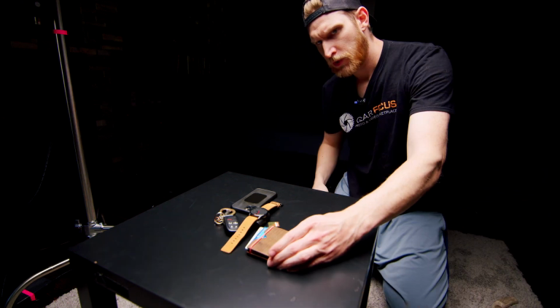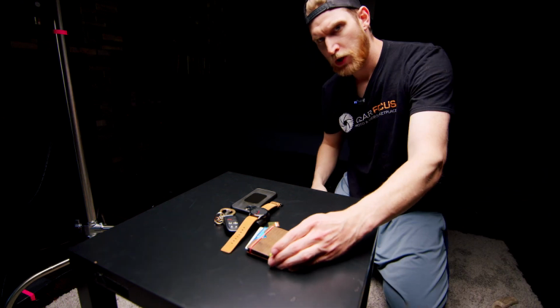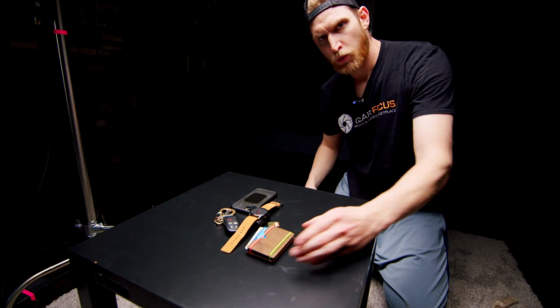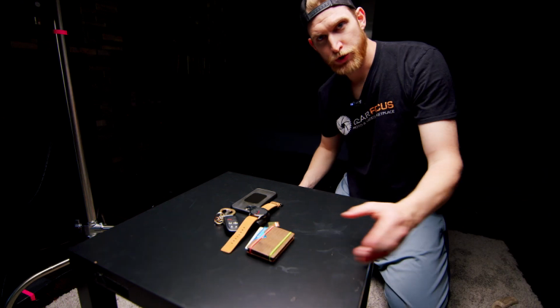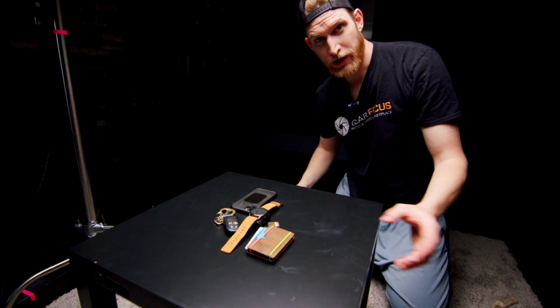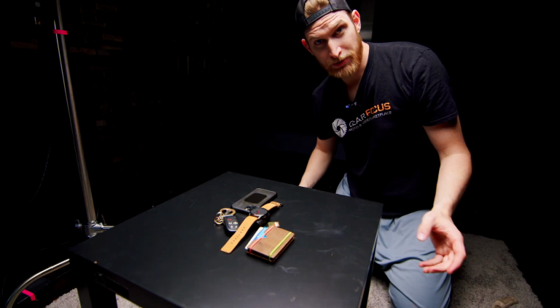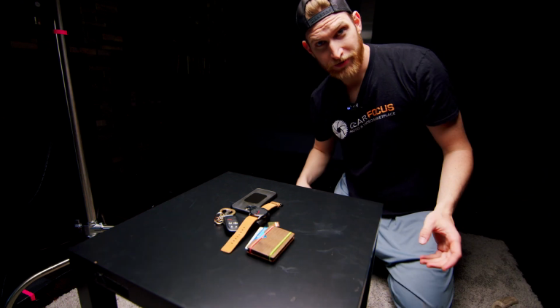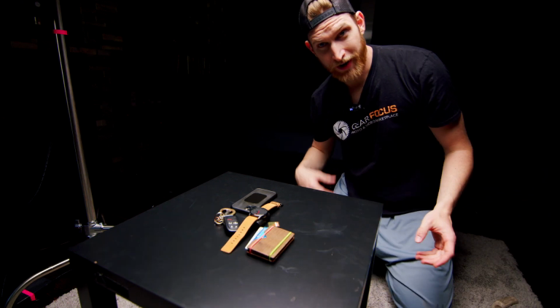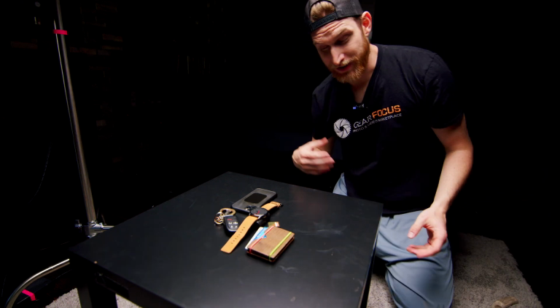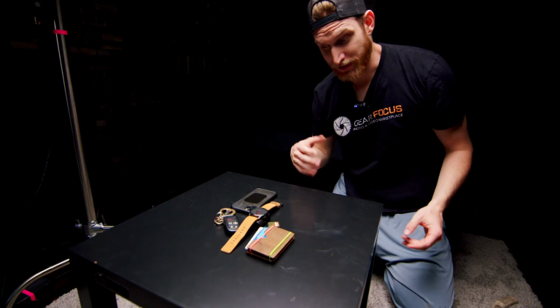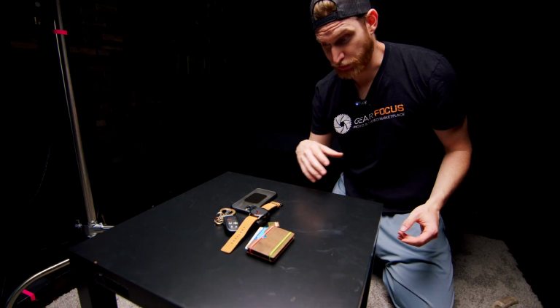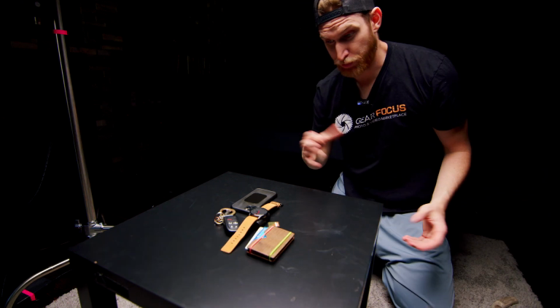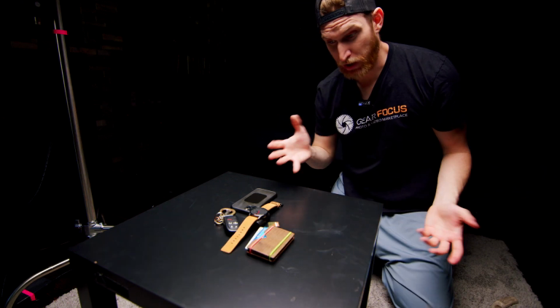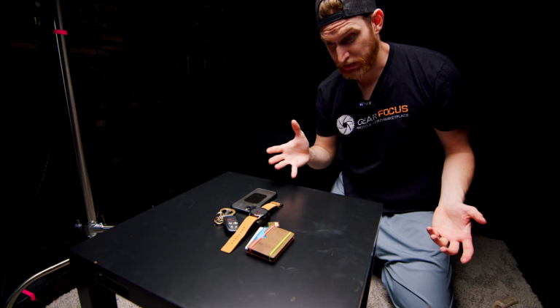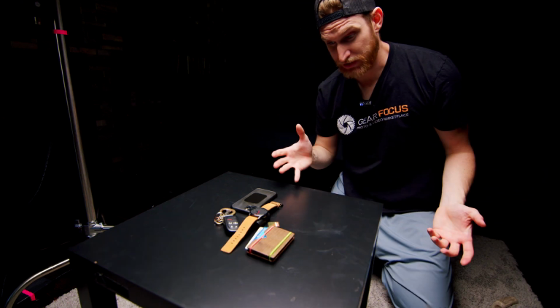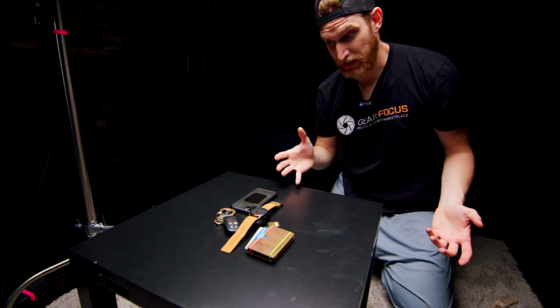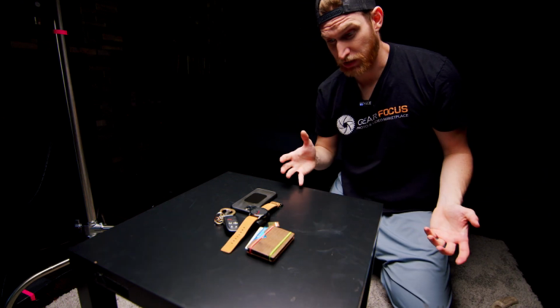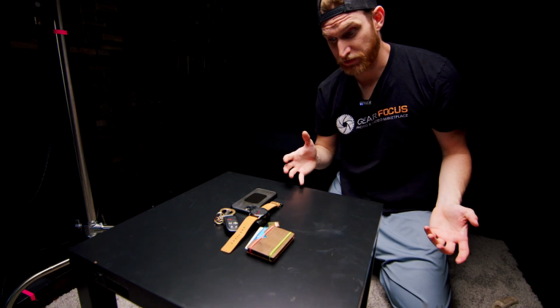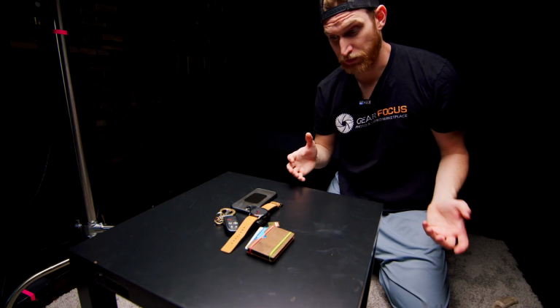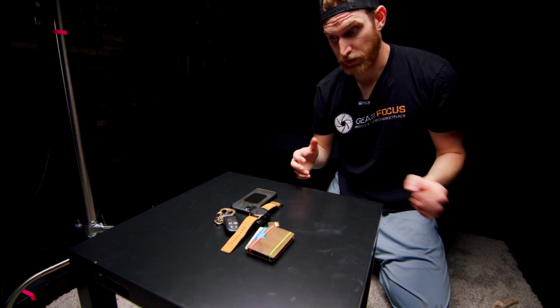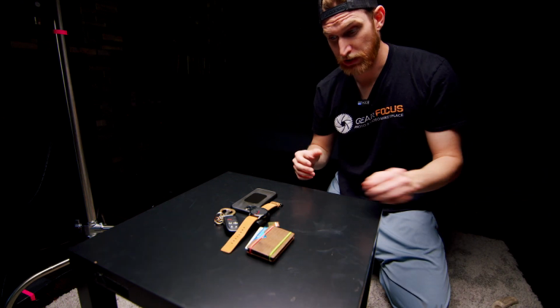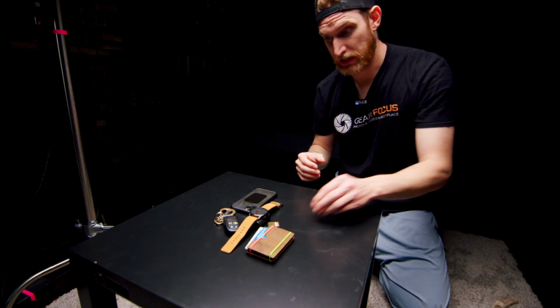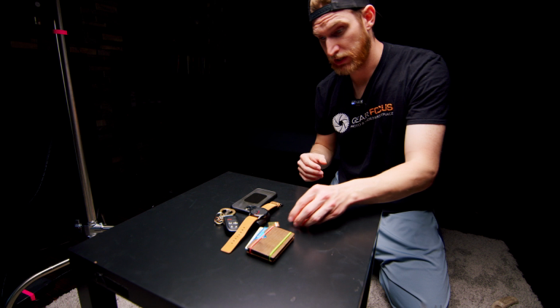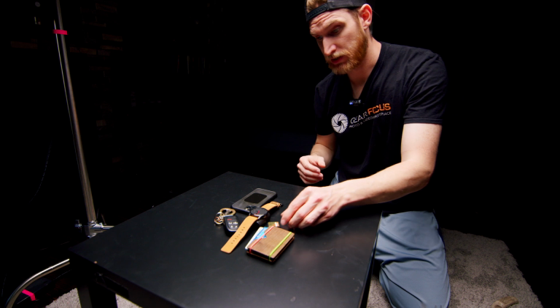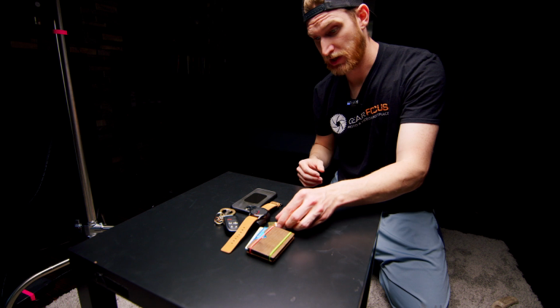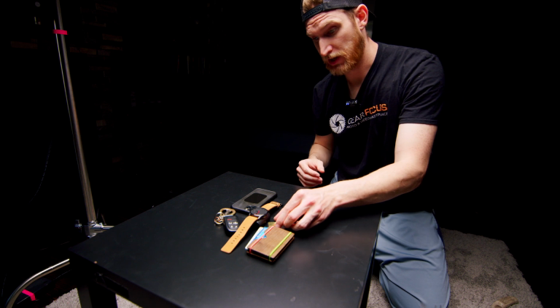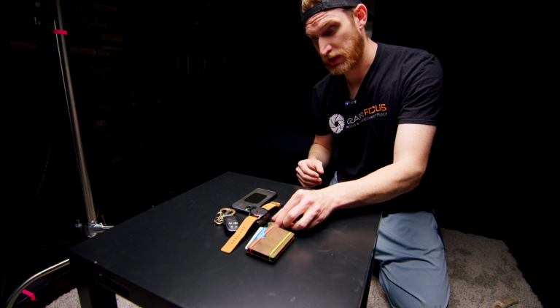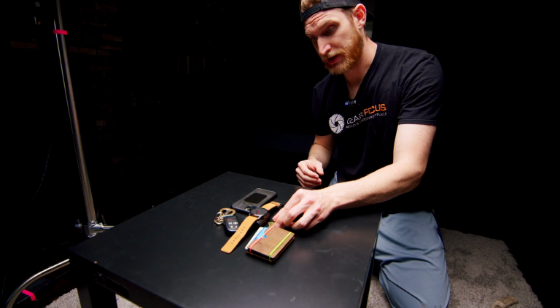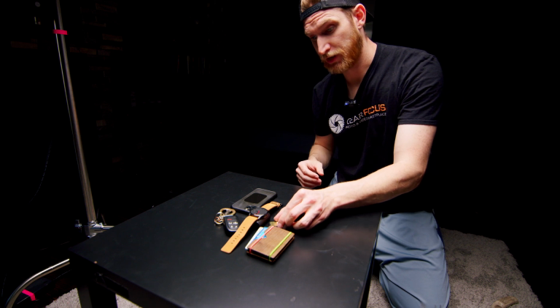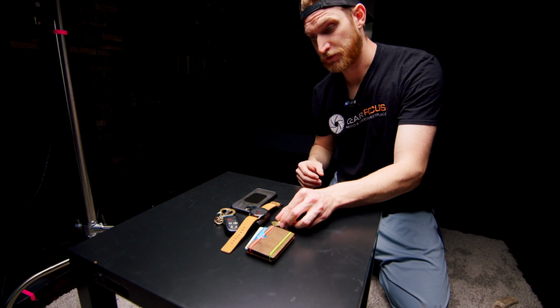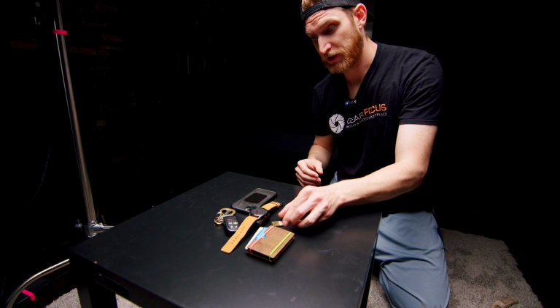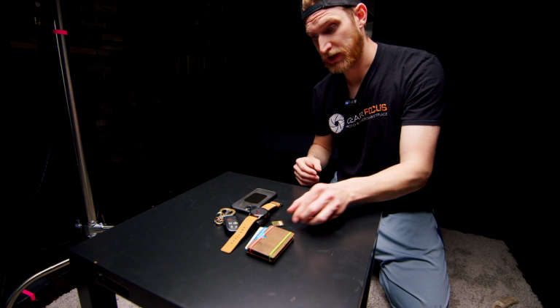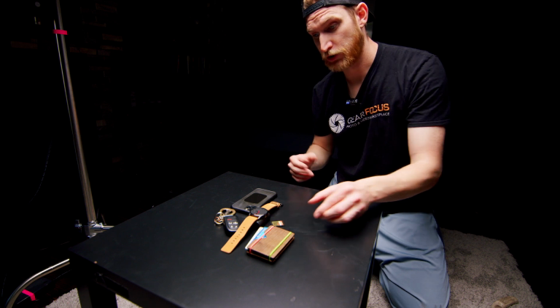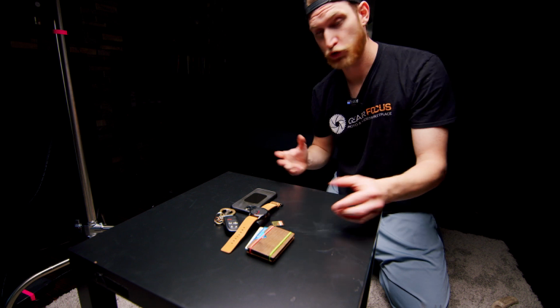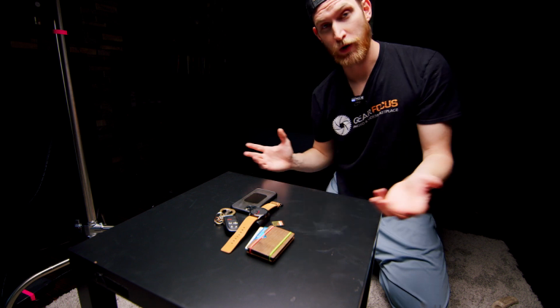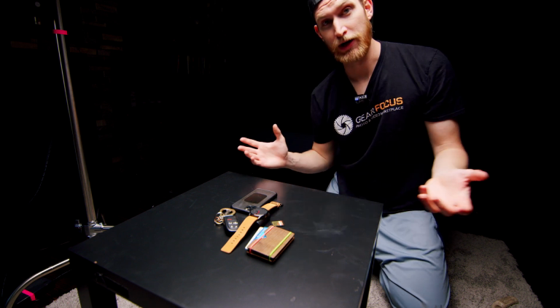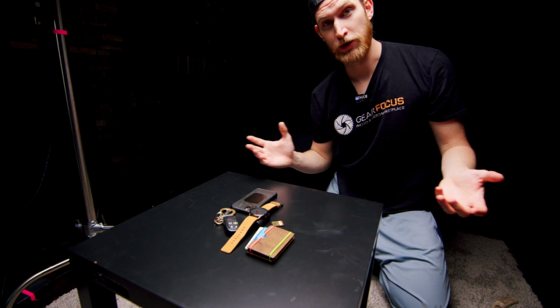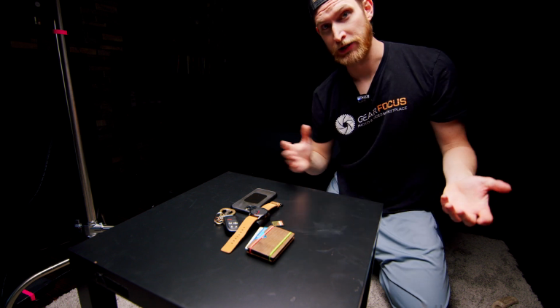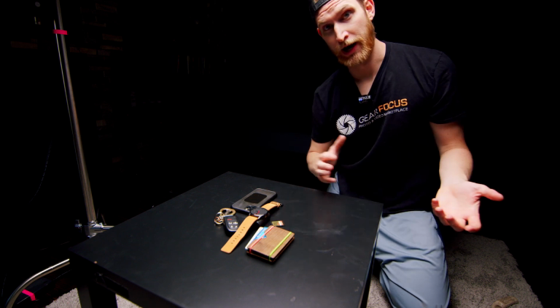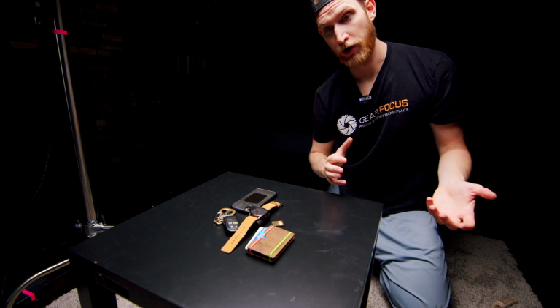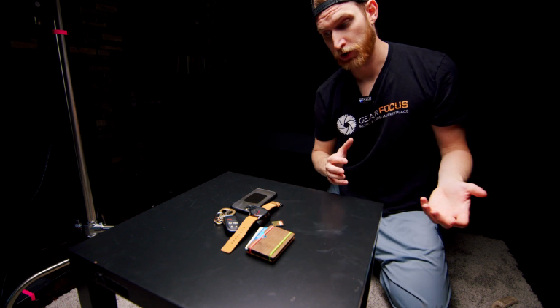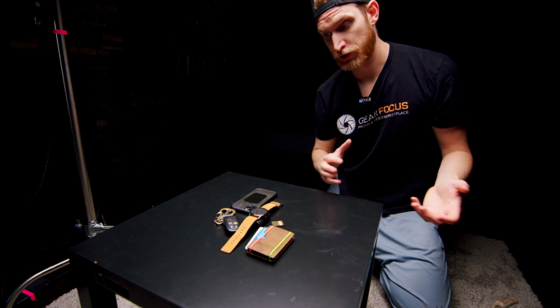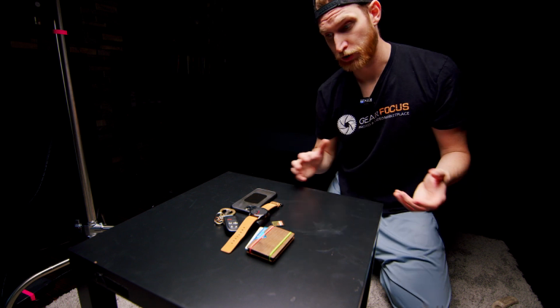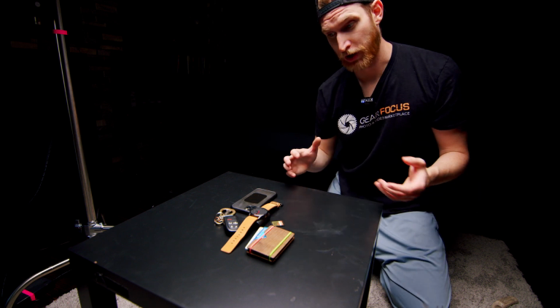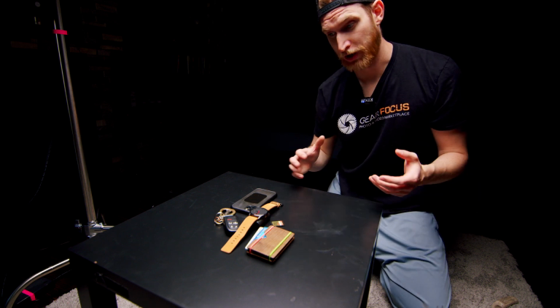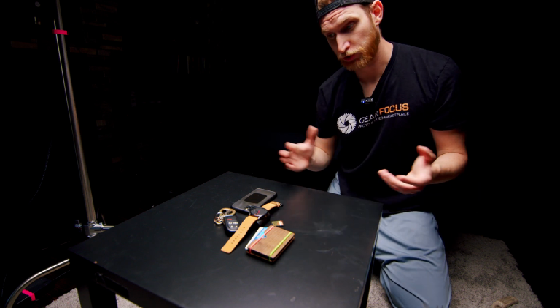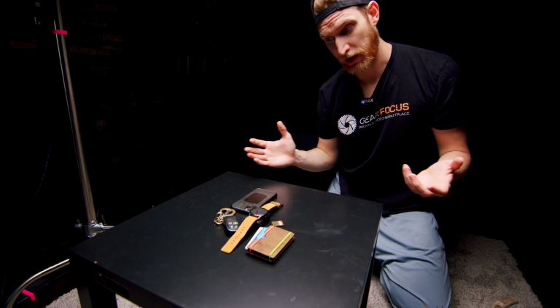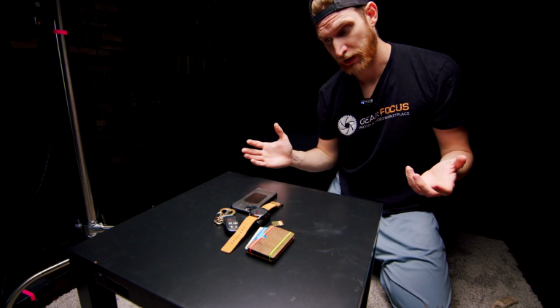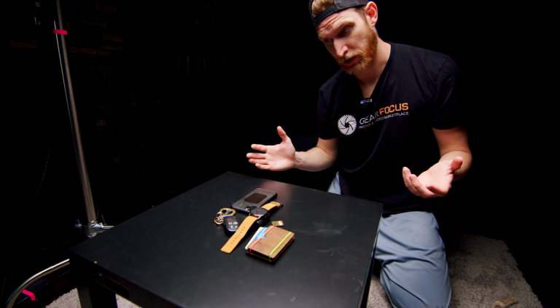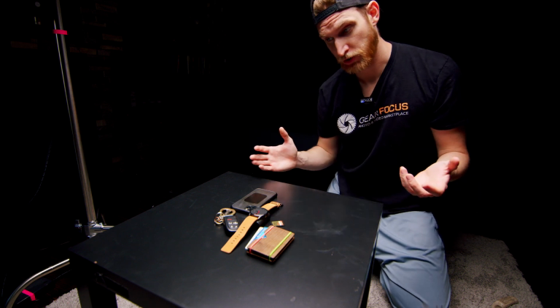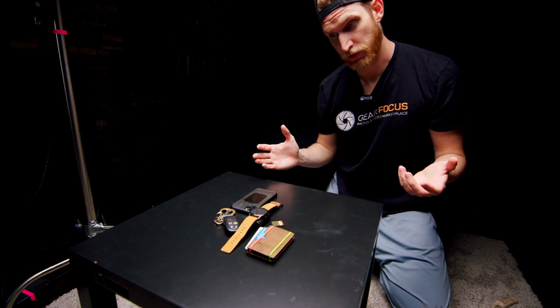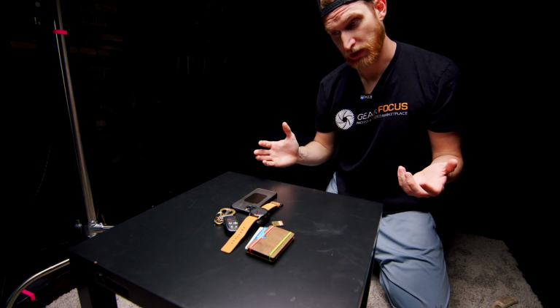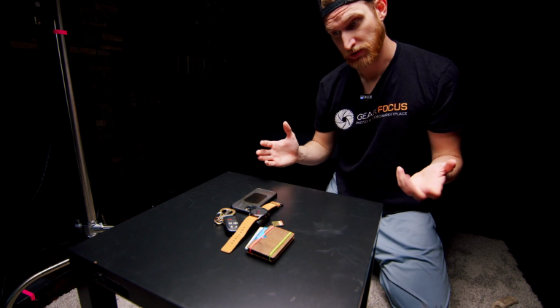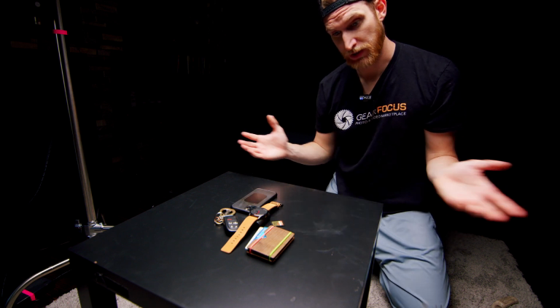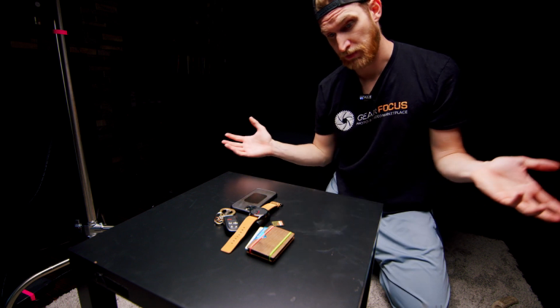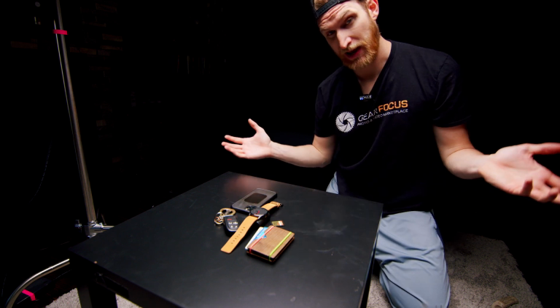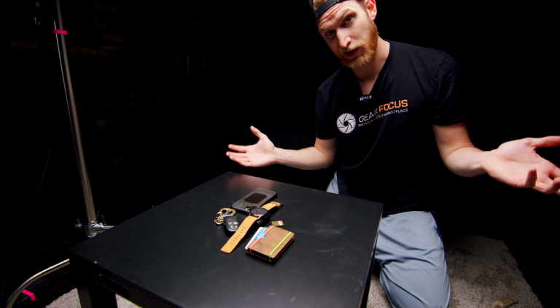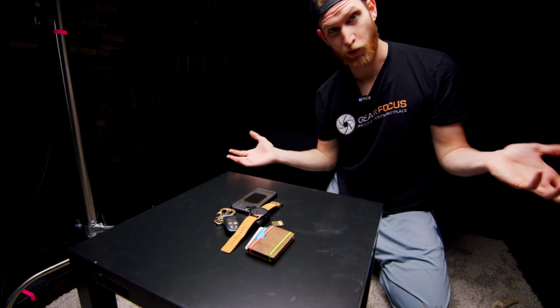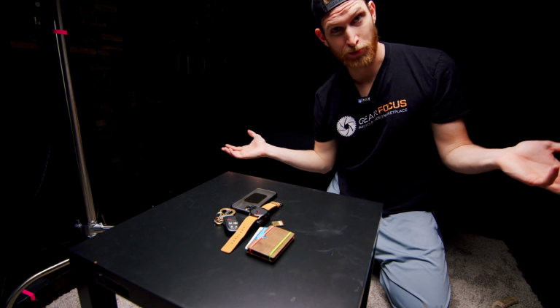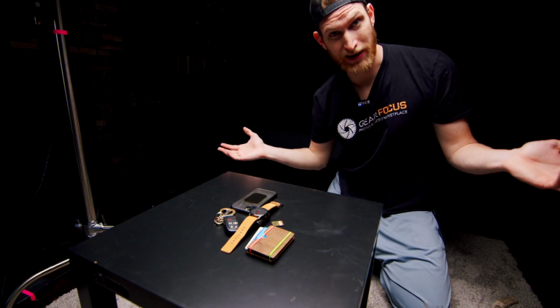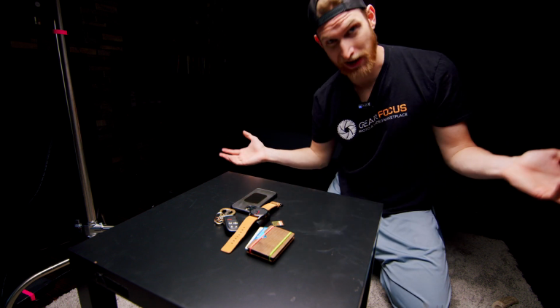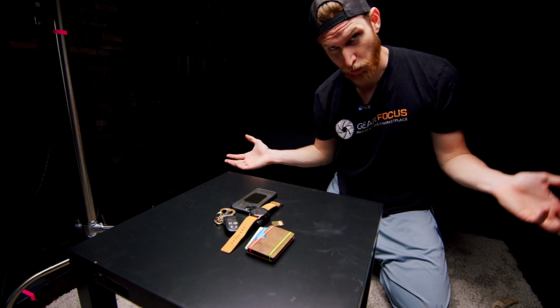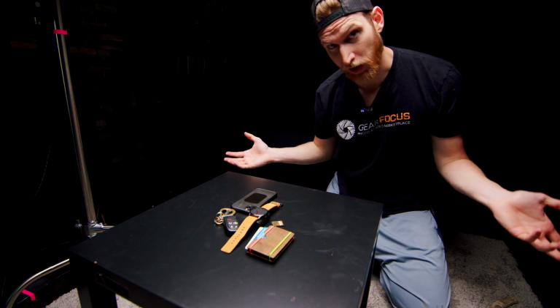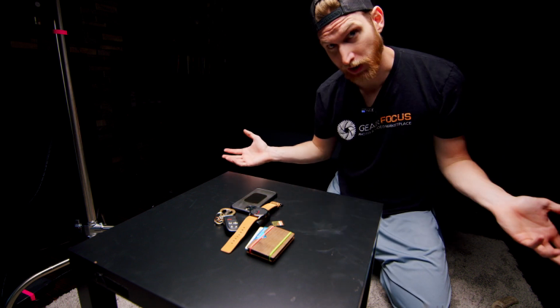What you'll come to find is product photography really is a lot of trial and error. You're going to try a bunch of things that may or may not work.